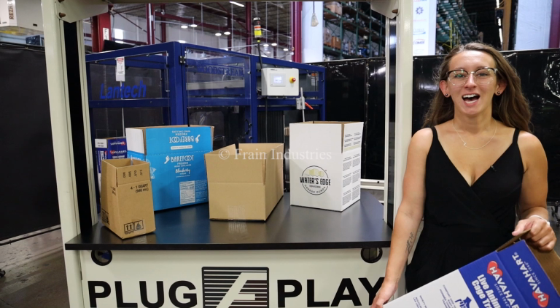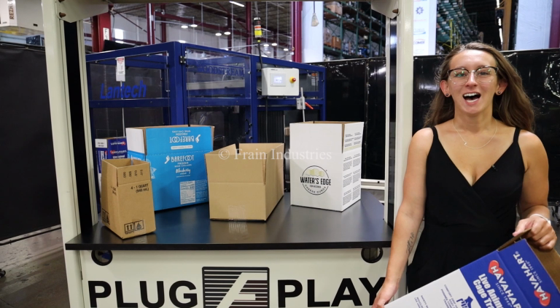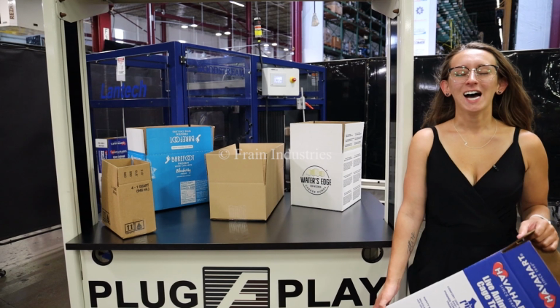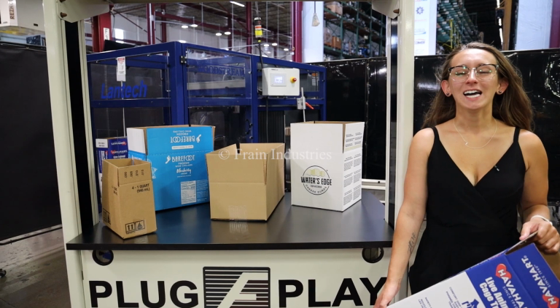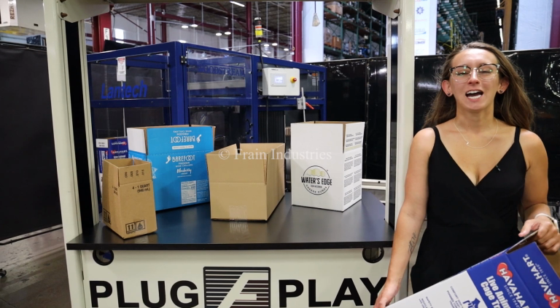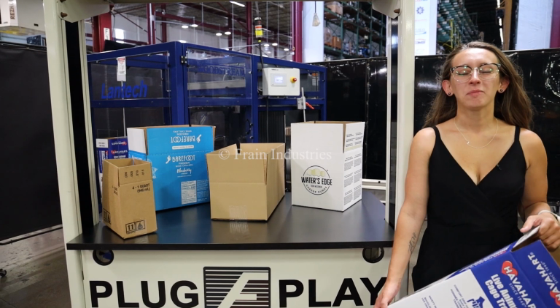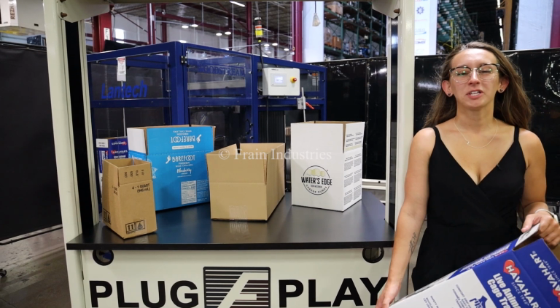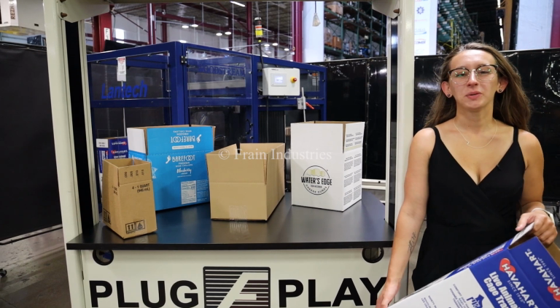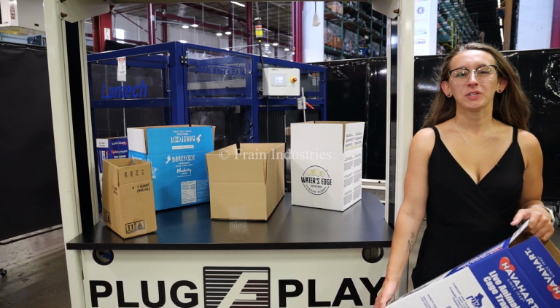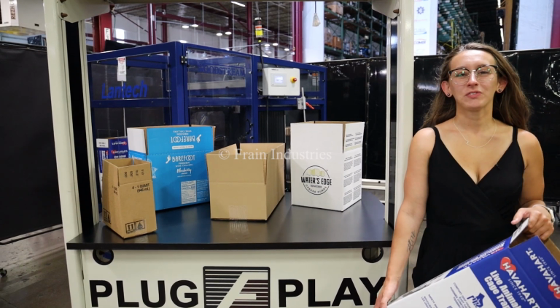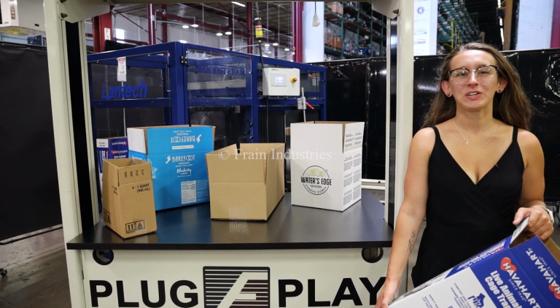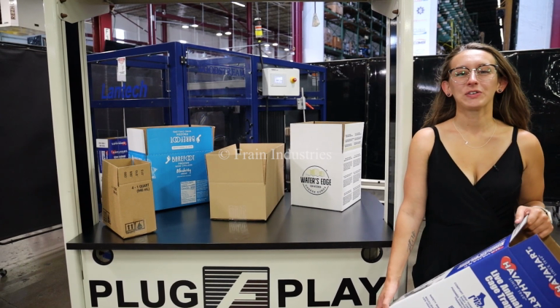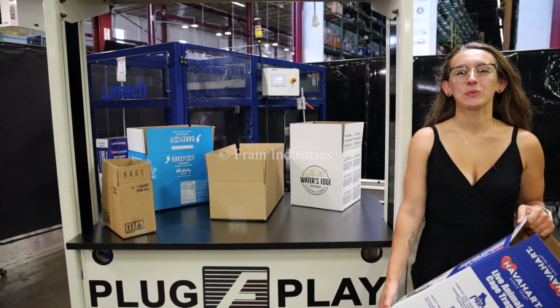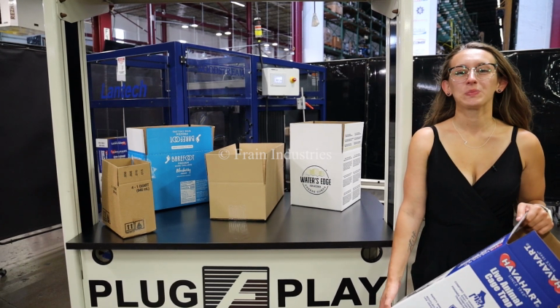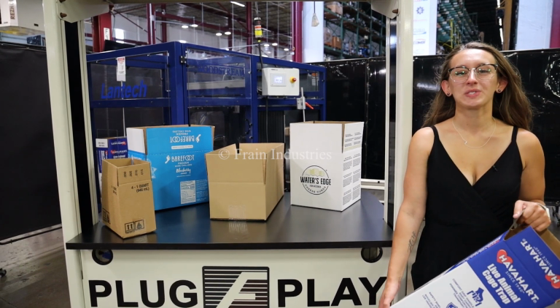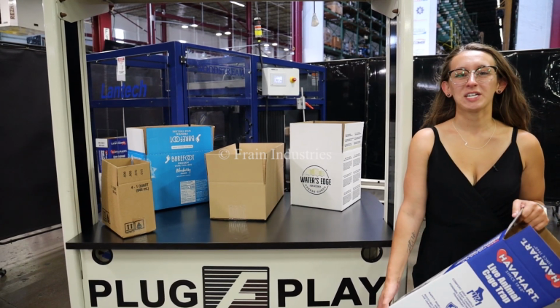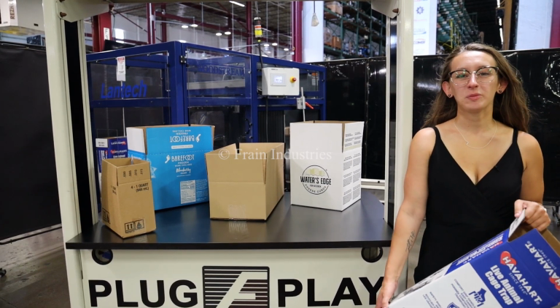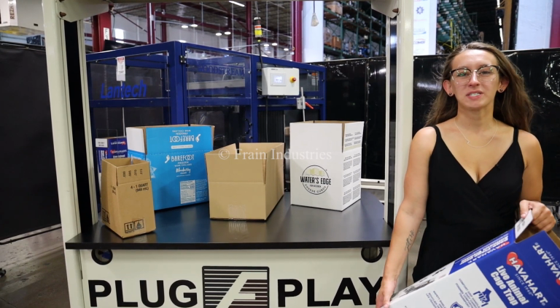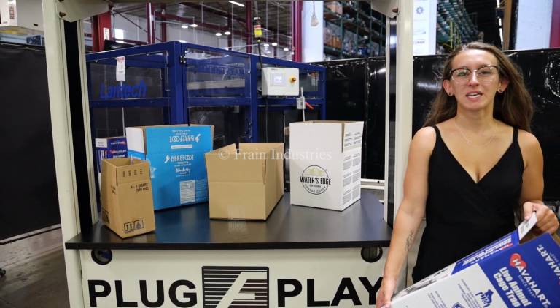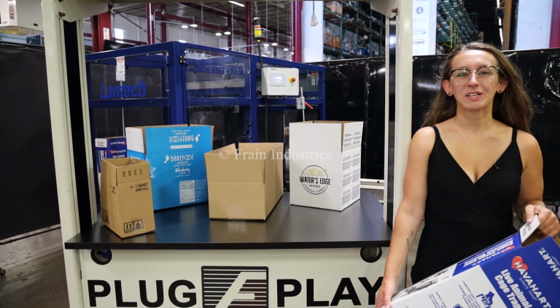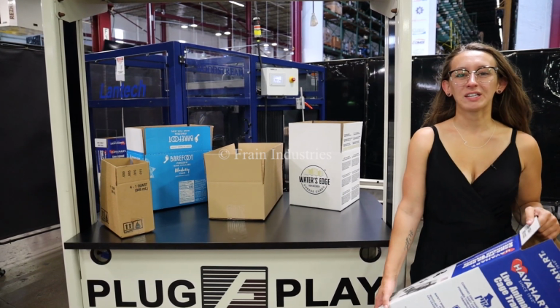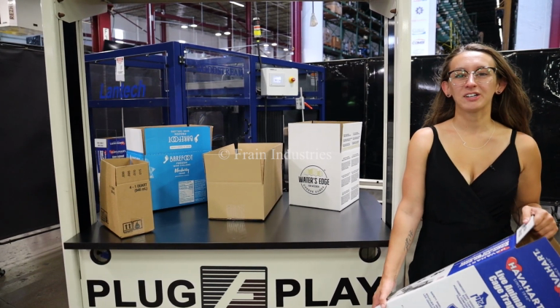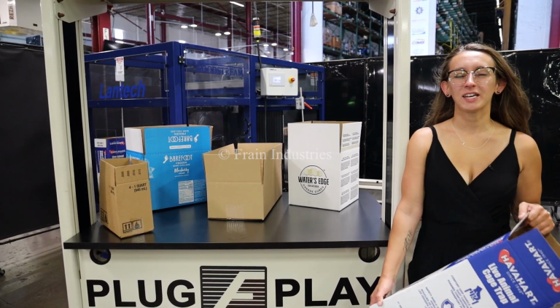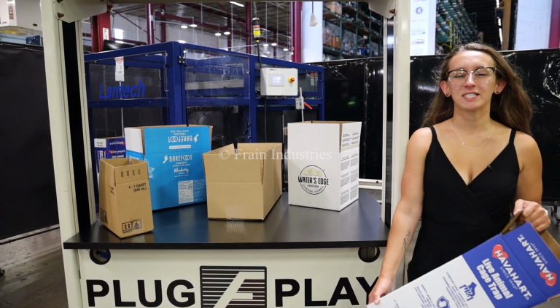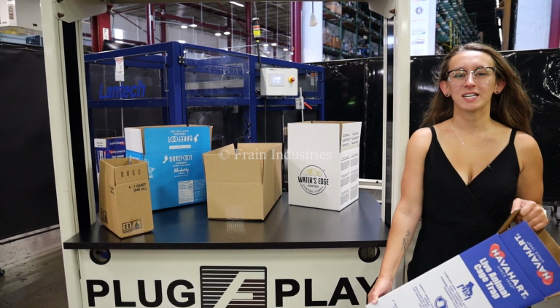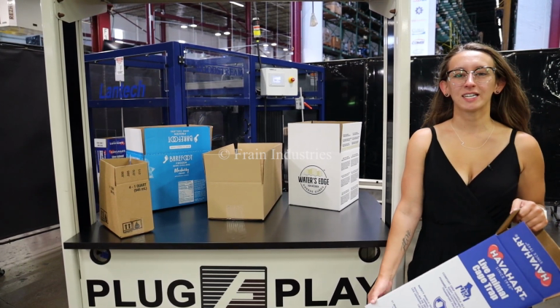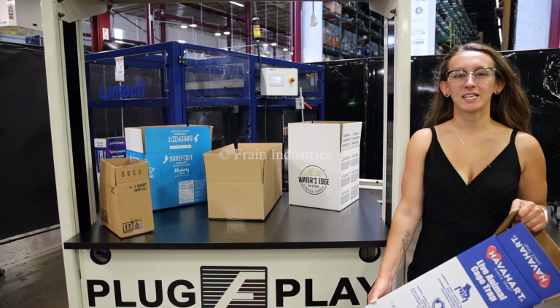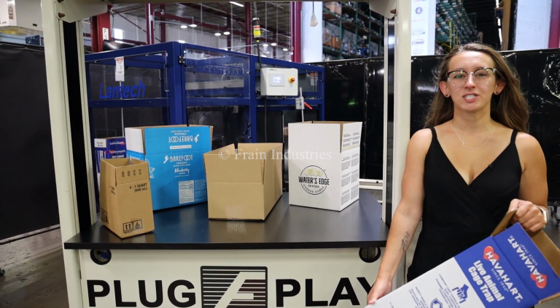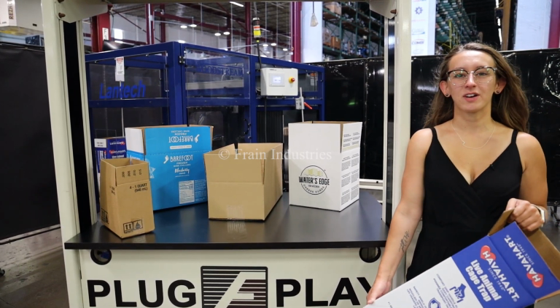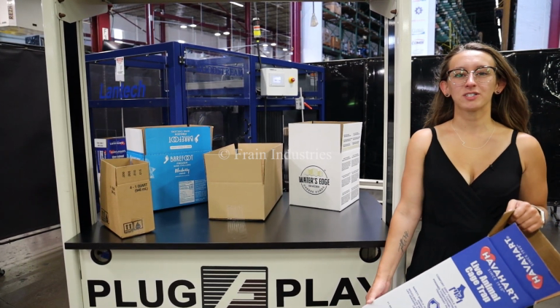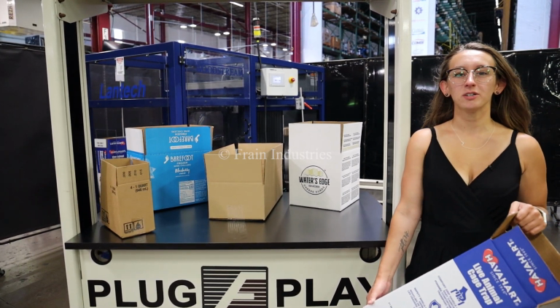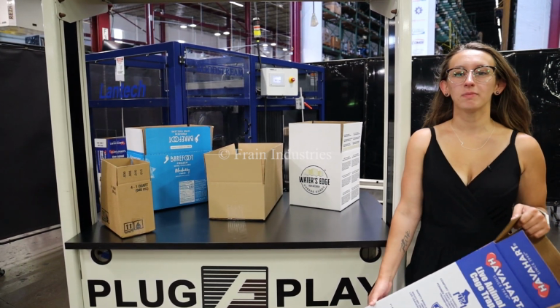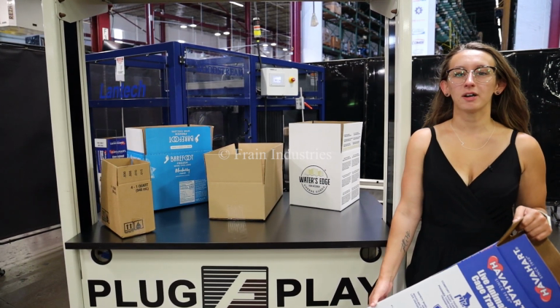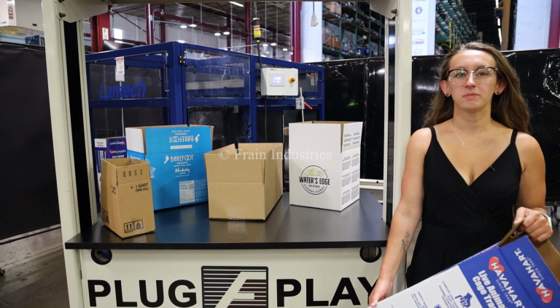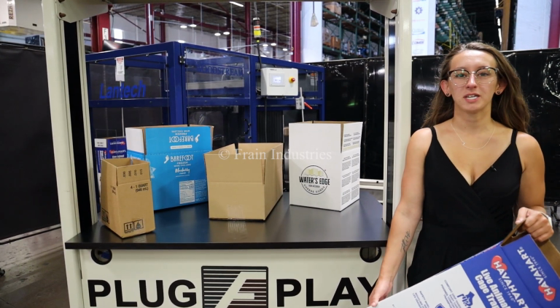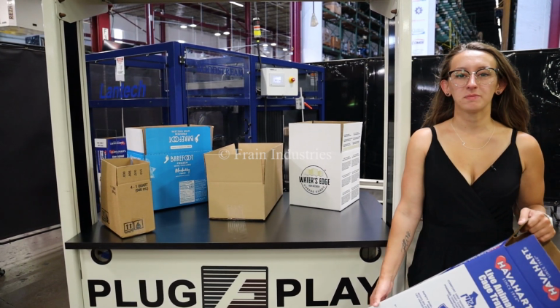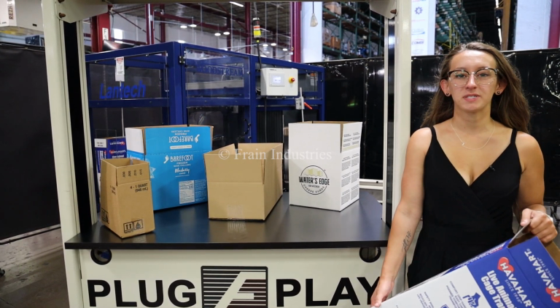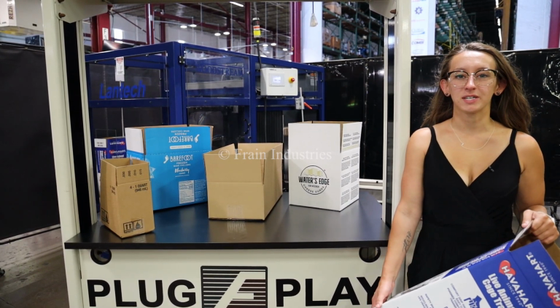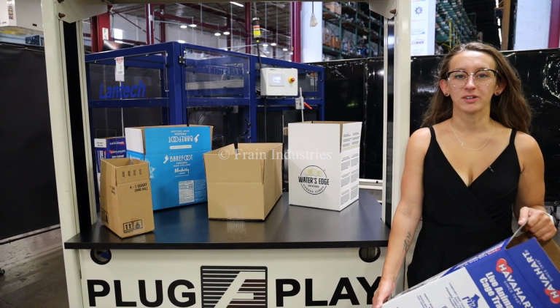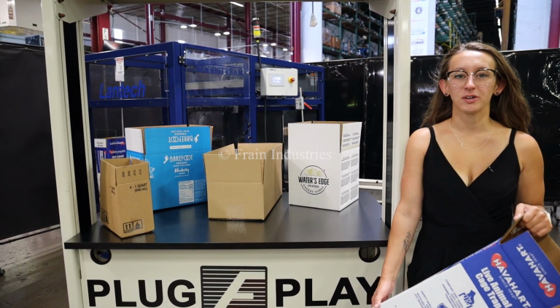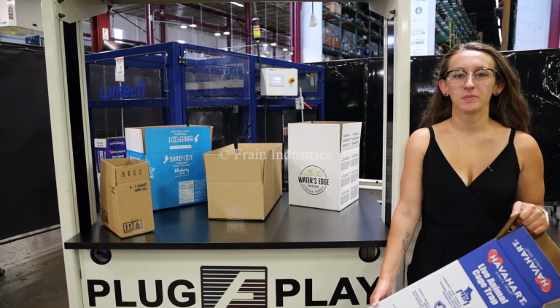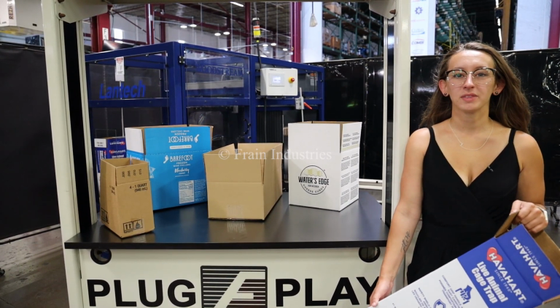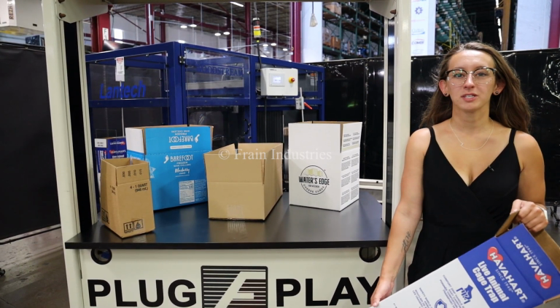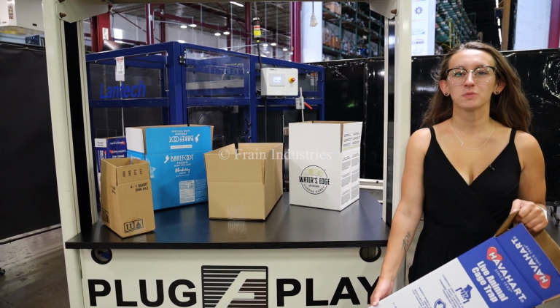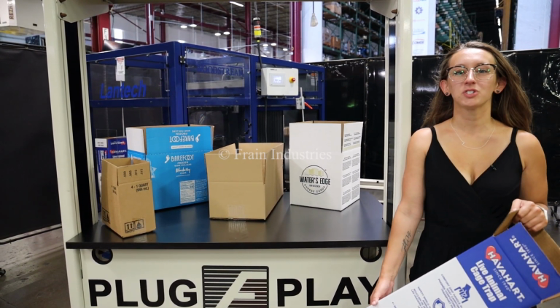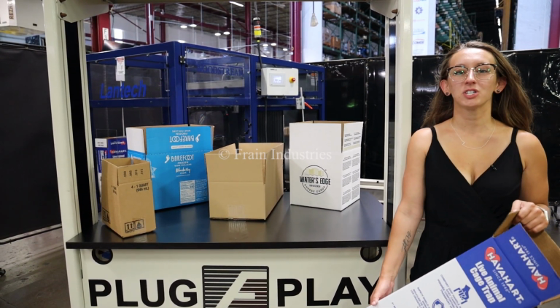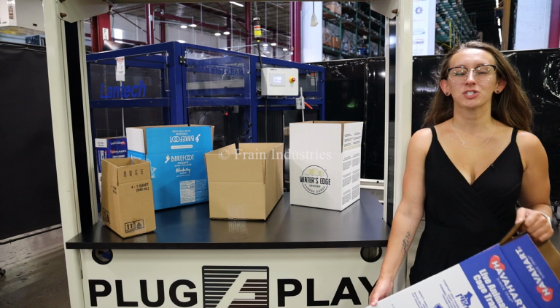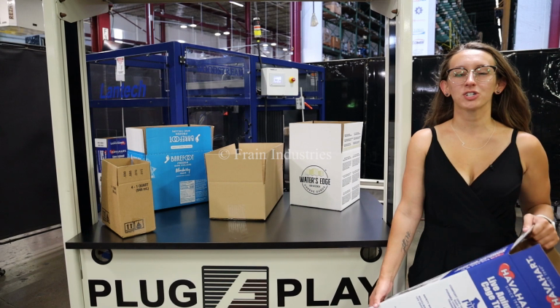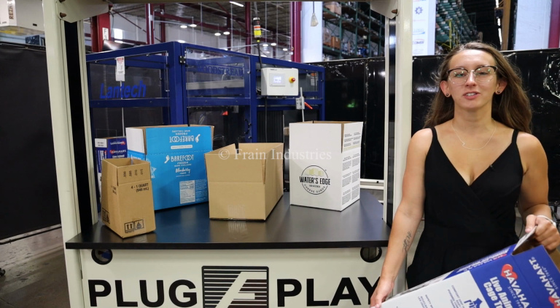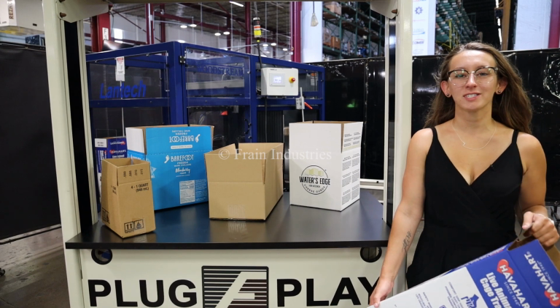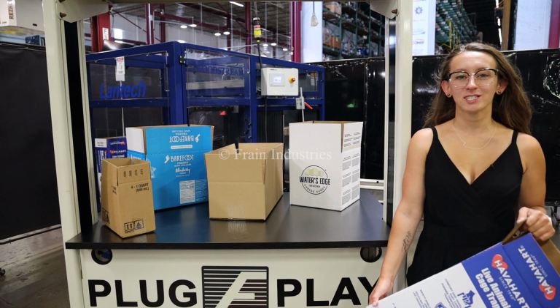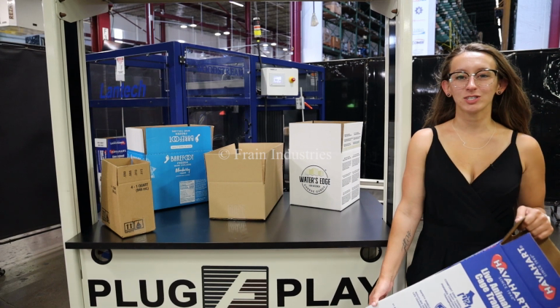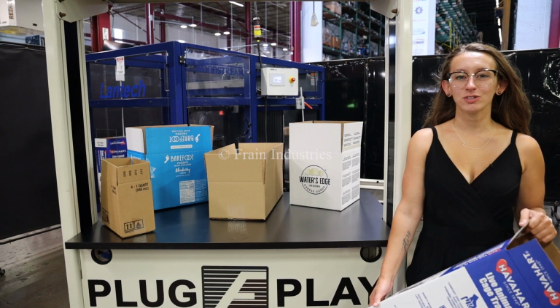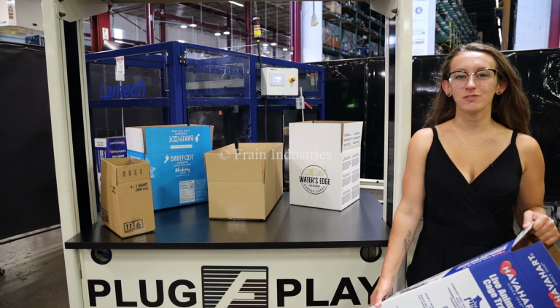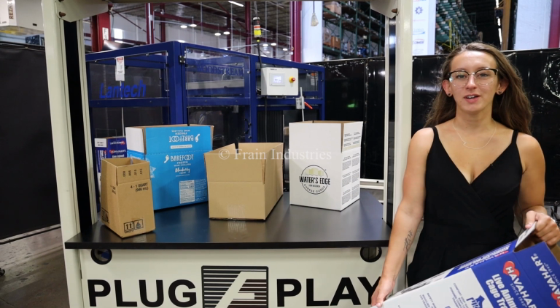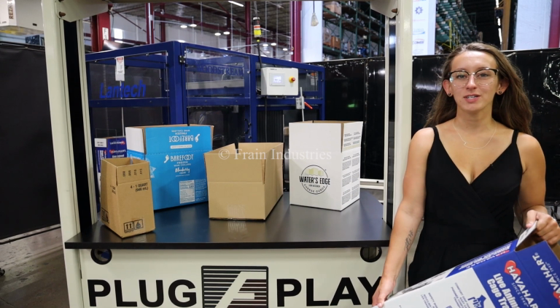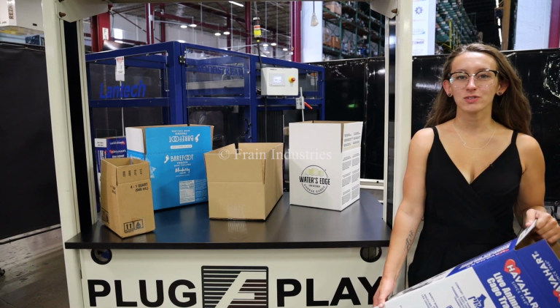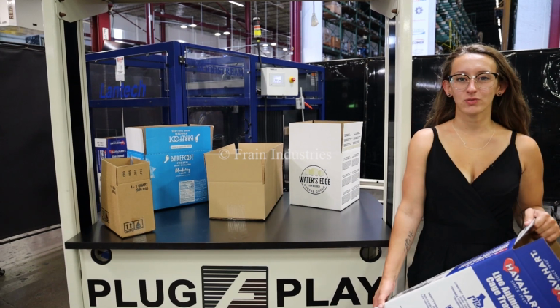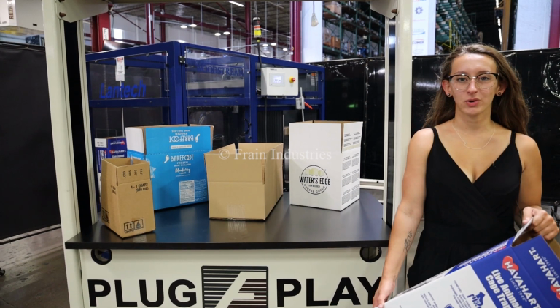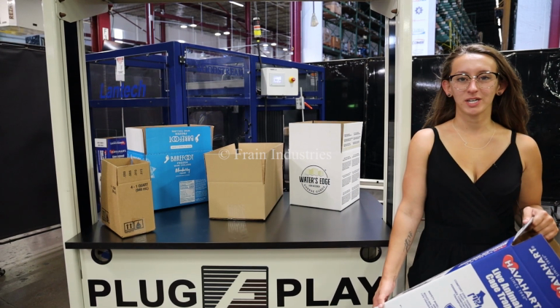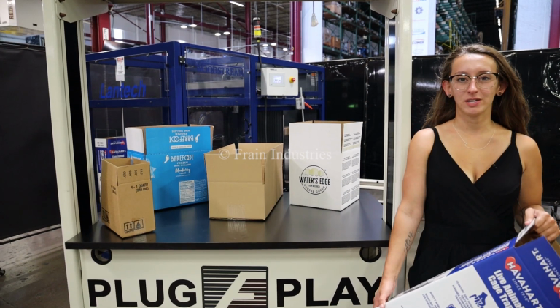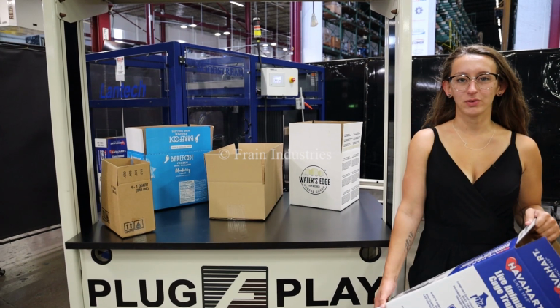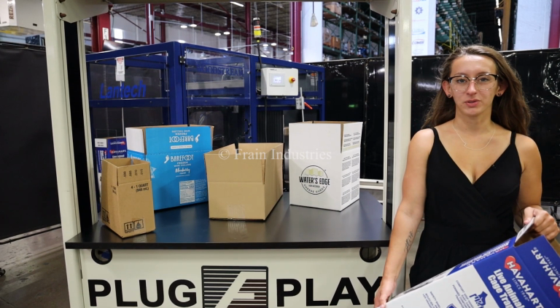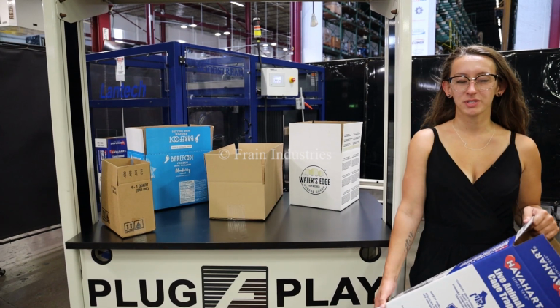Hi, I'm Alina with the Fan Group. Today I'll be cycling at Lantec Case Erector and Bottom Tape Sealer. This machine is currently set at 3-phase, 480 volts.